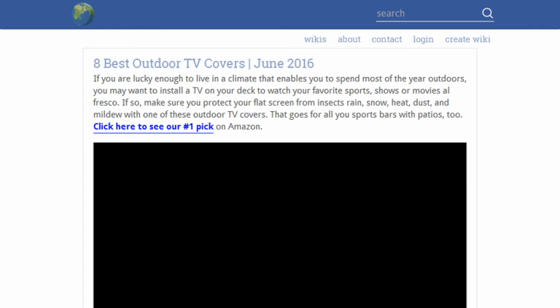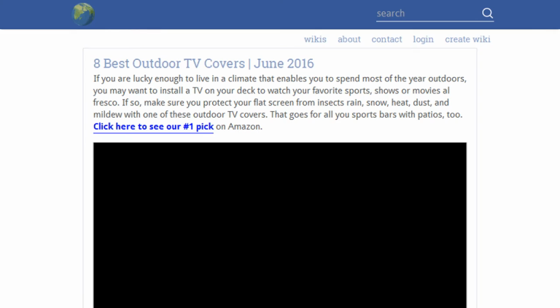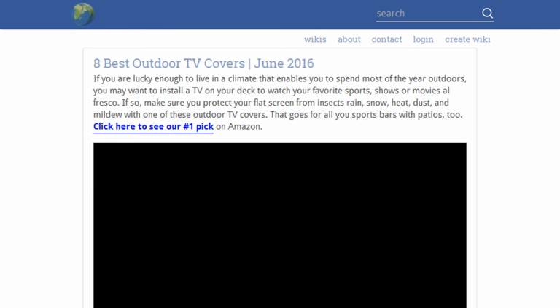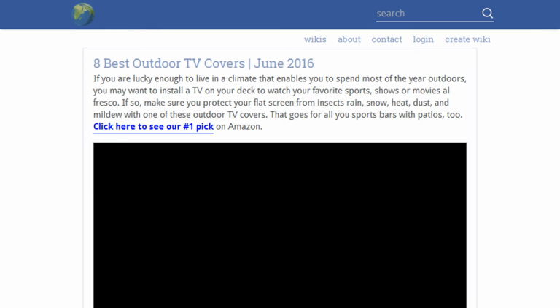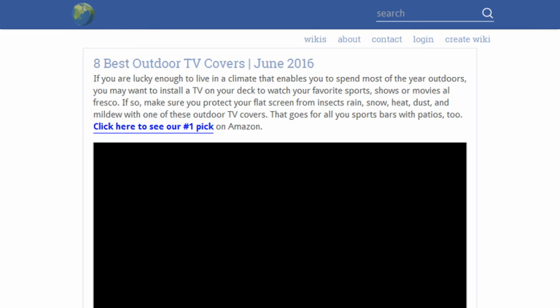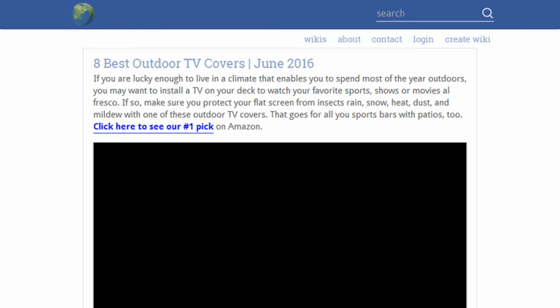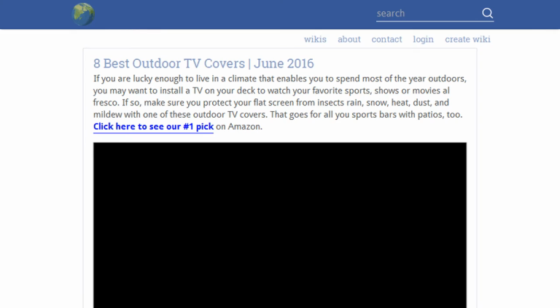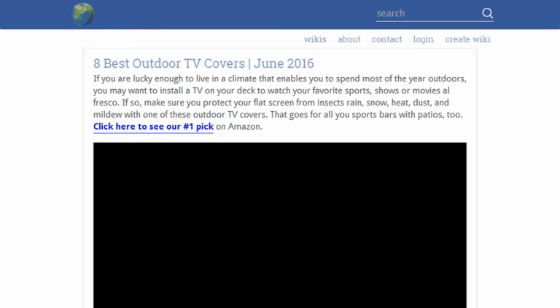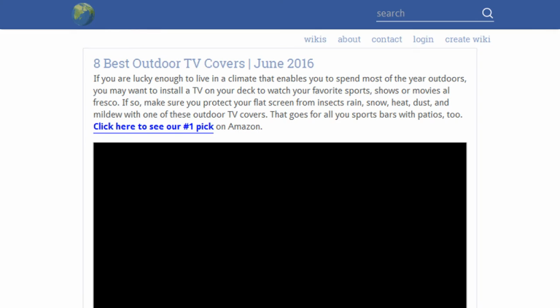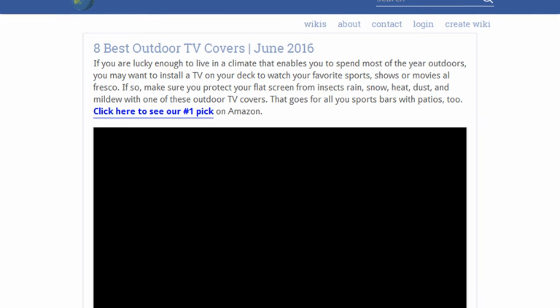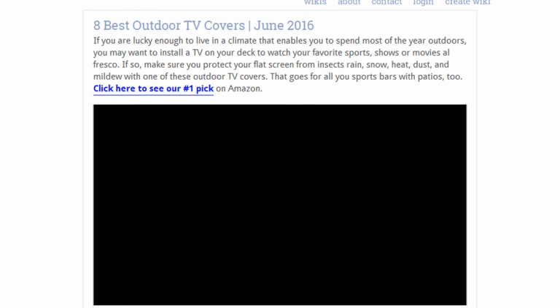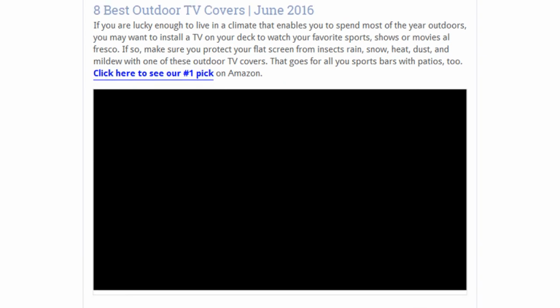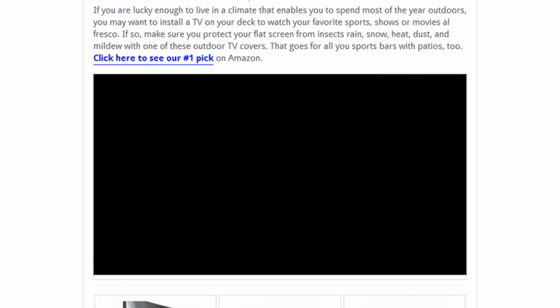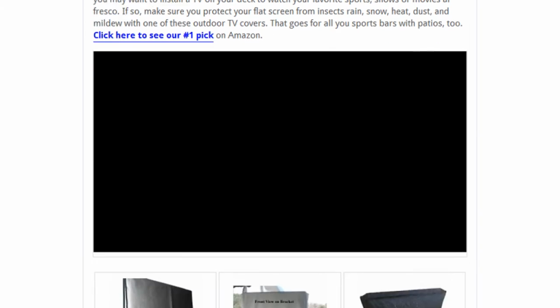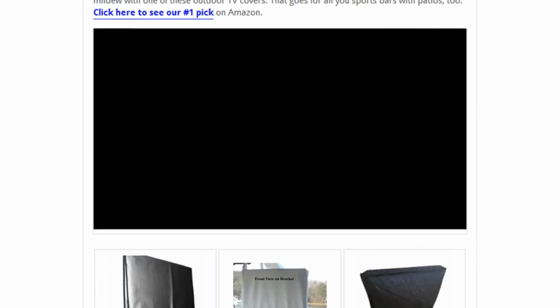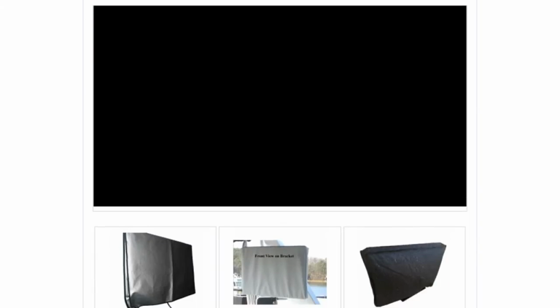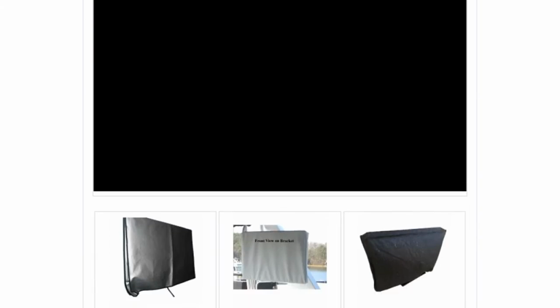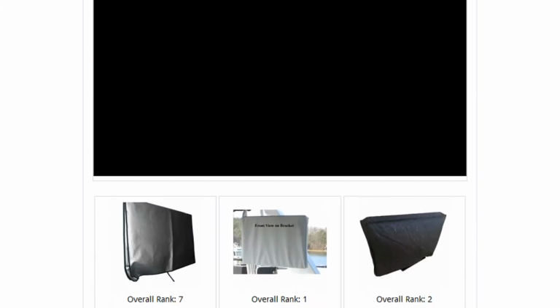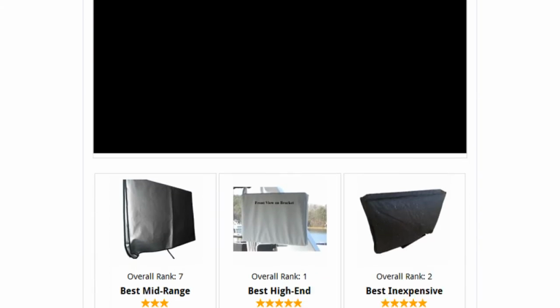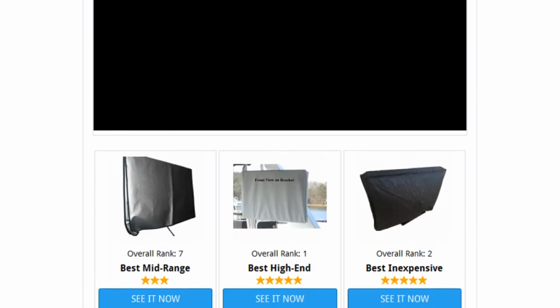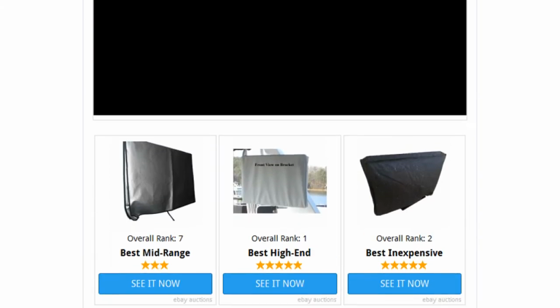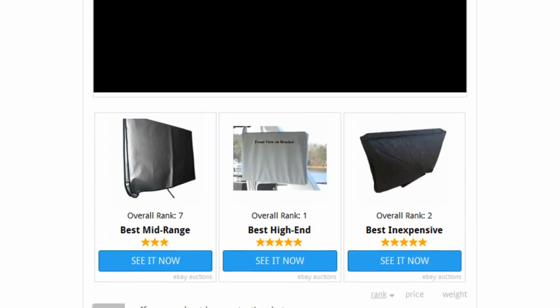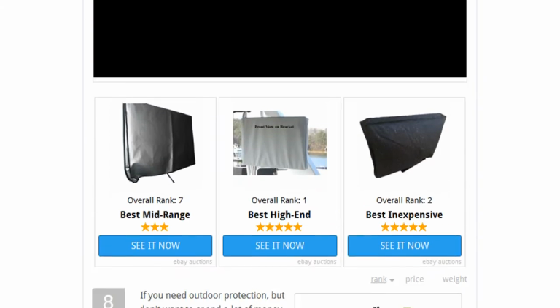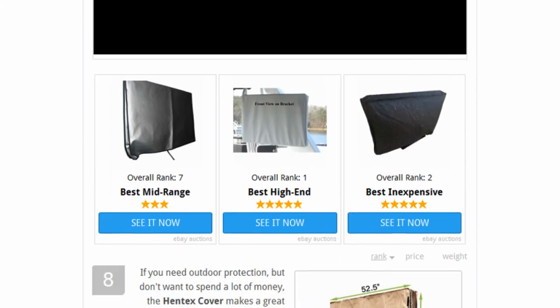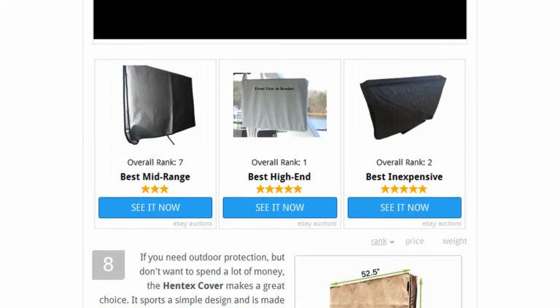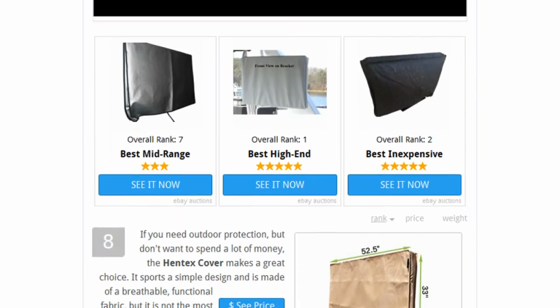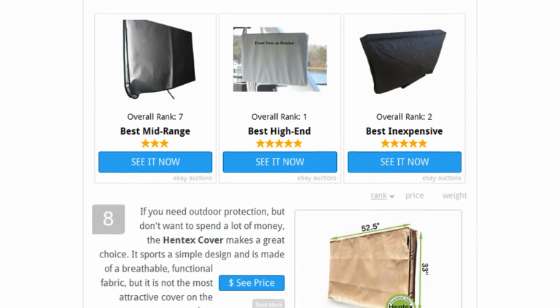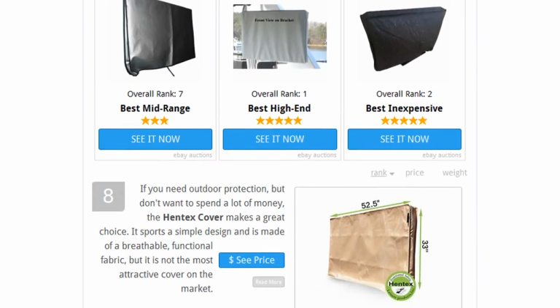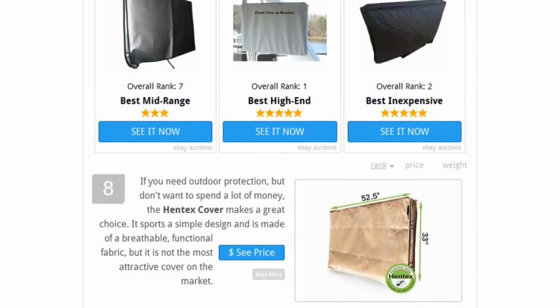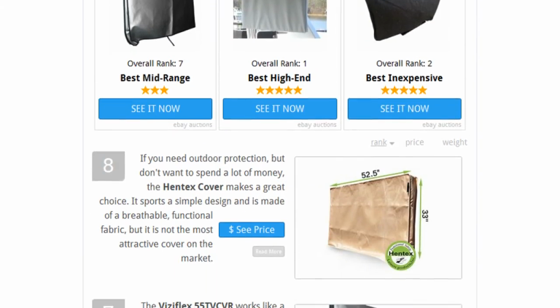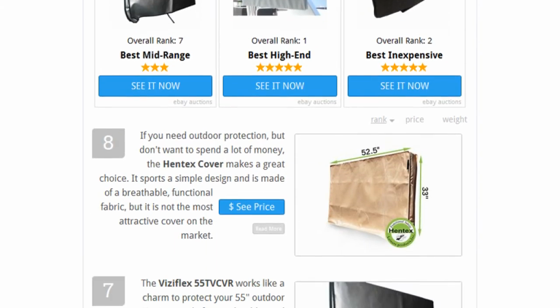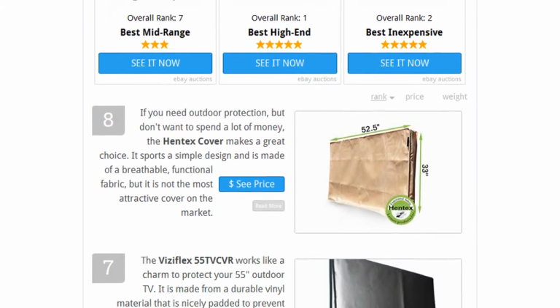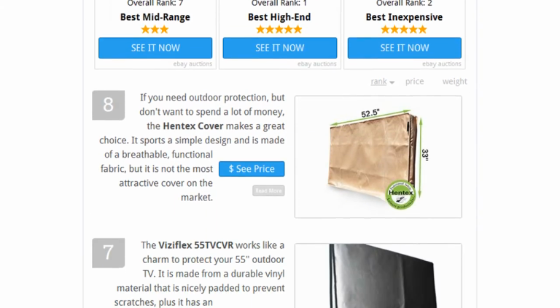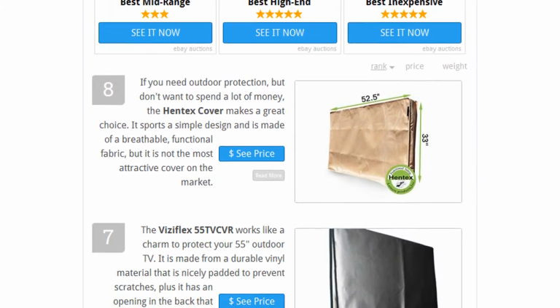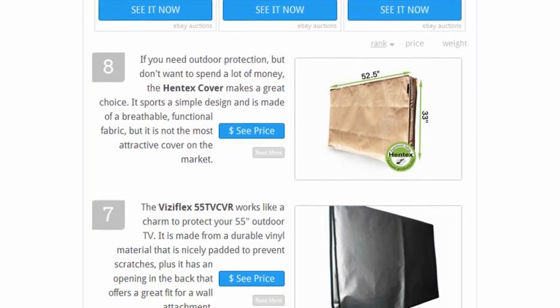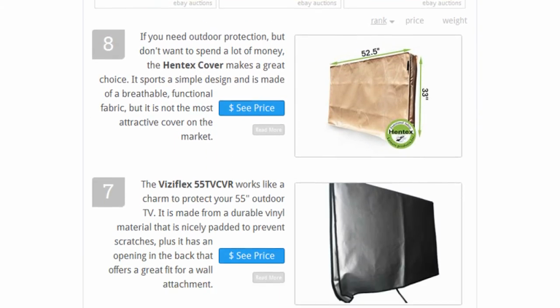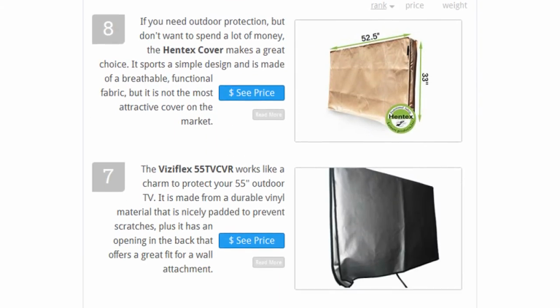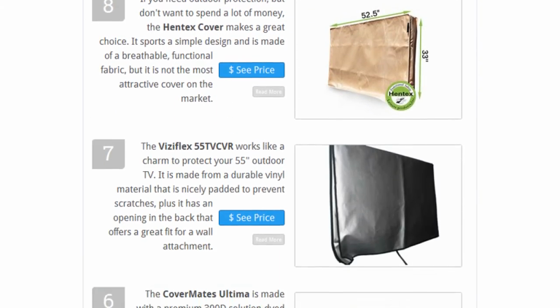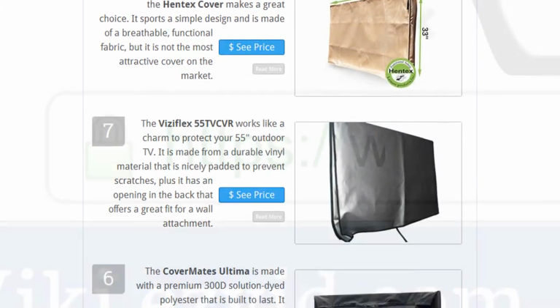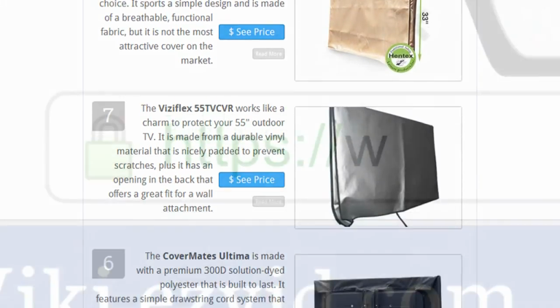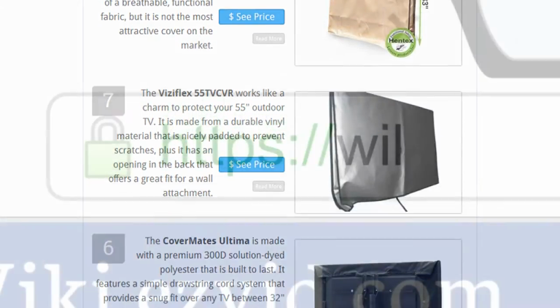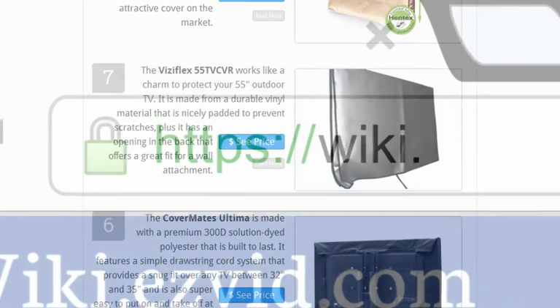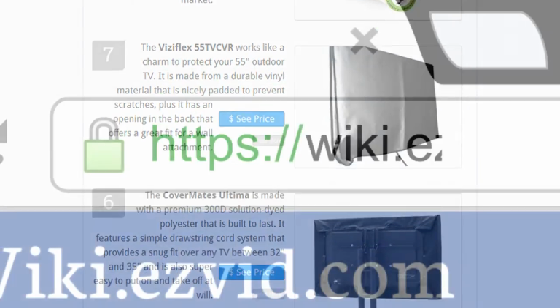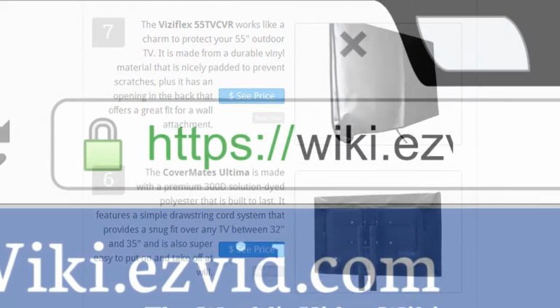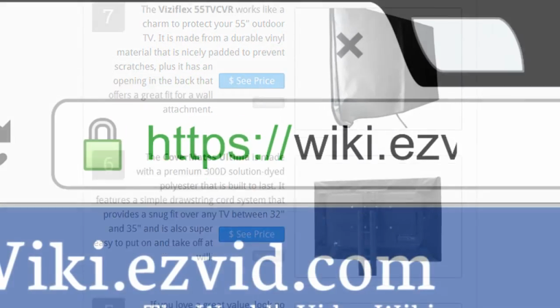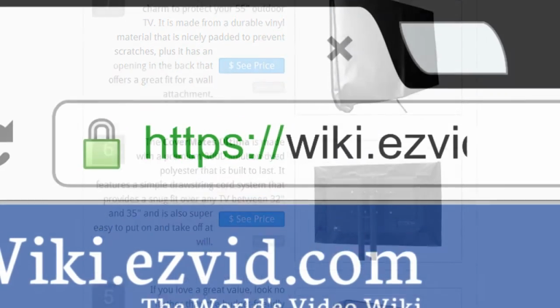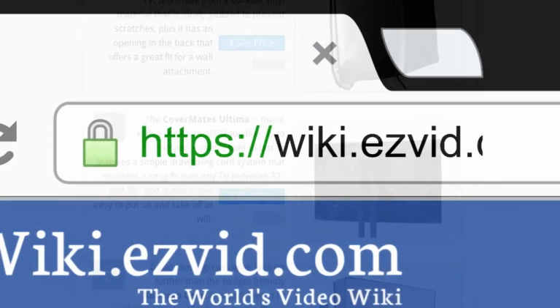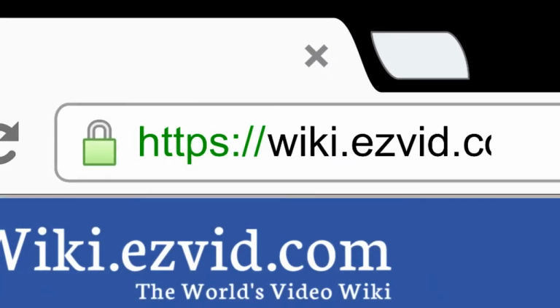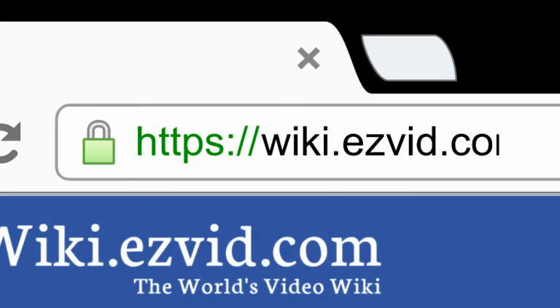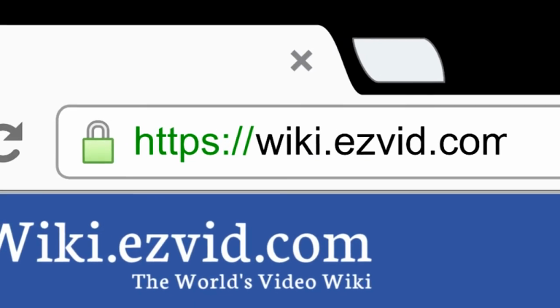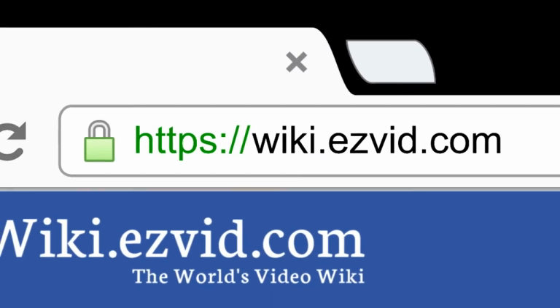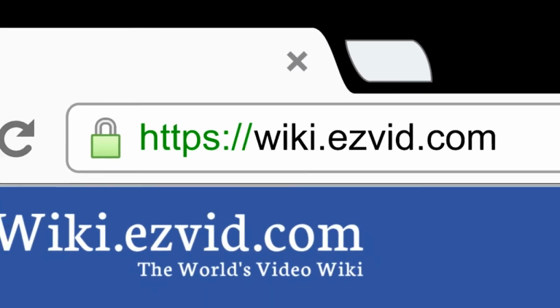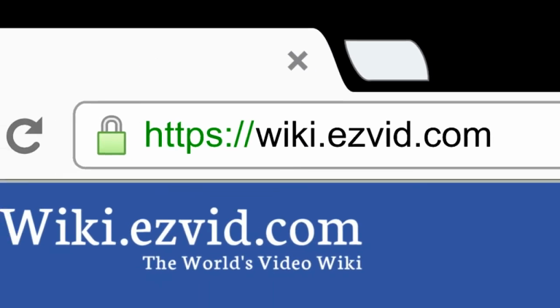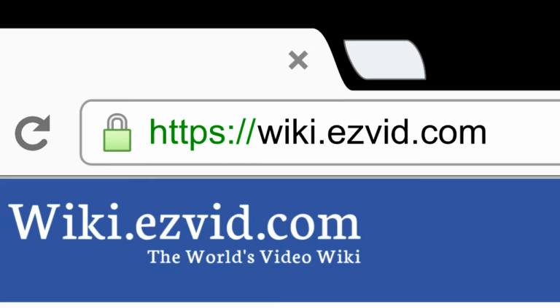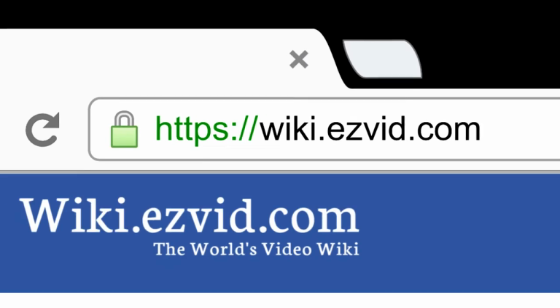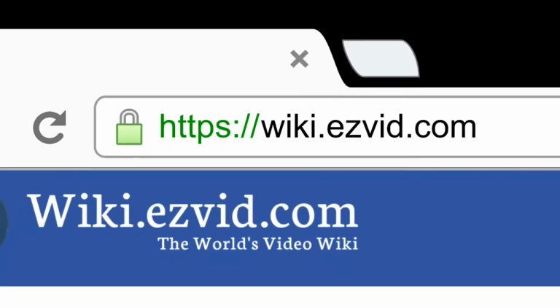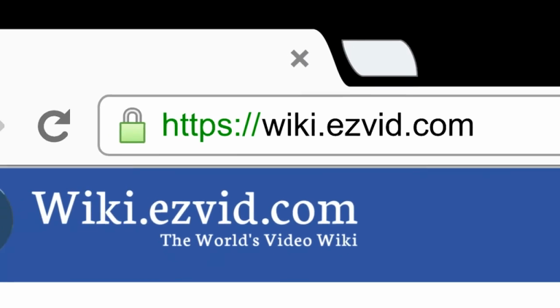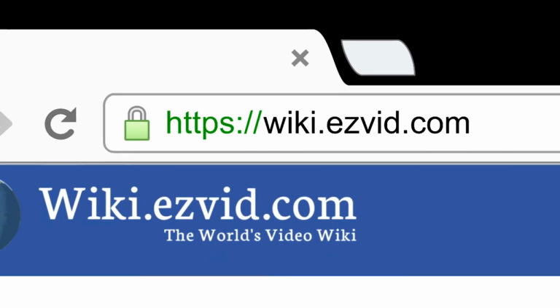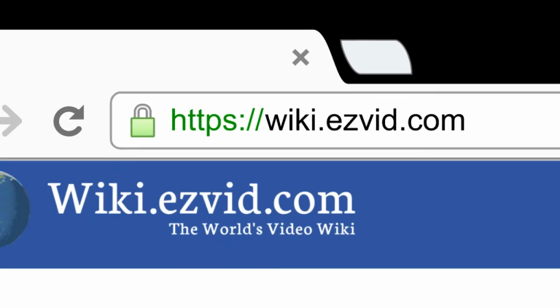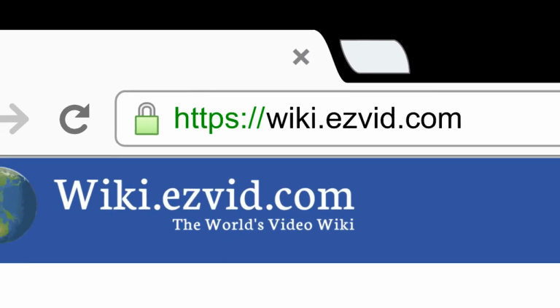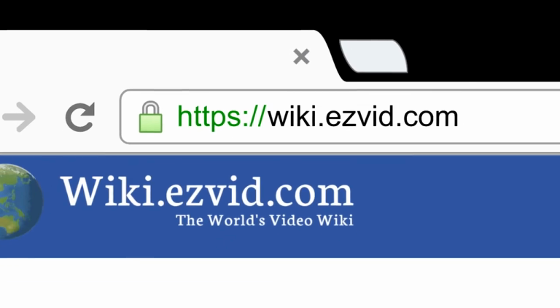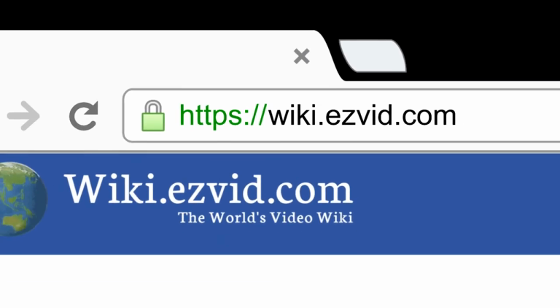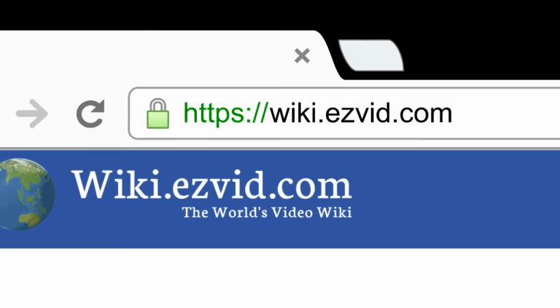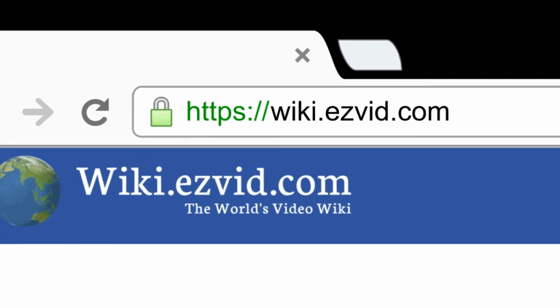To see all this, go to wiki.easyvid.com and search for outdoor TV covers, or click beneath this video.